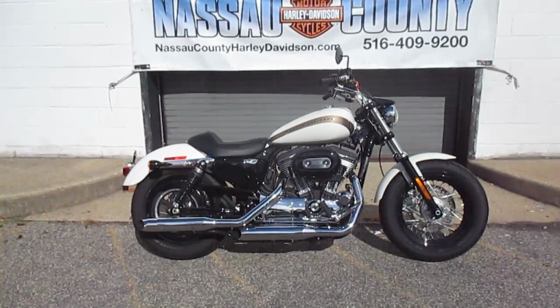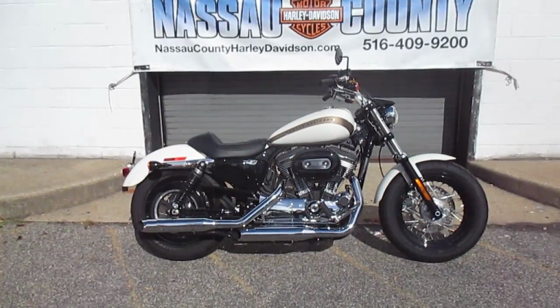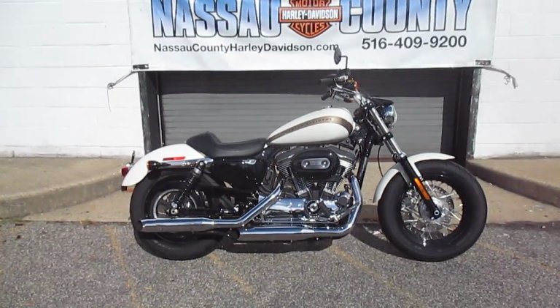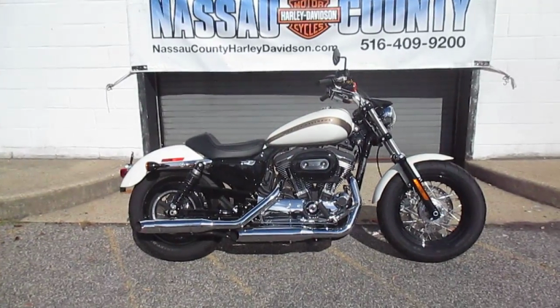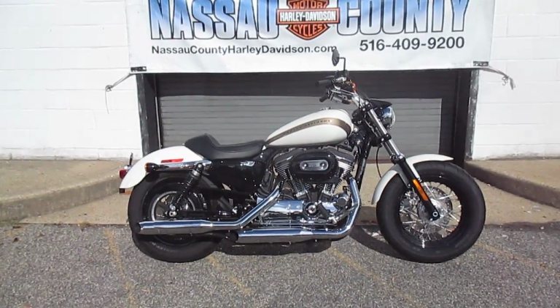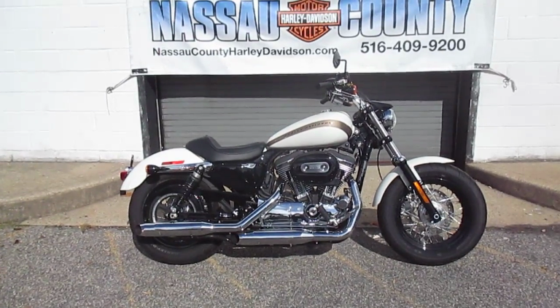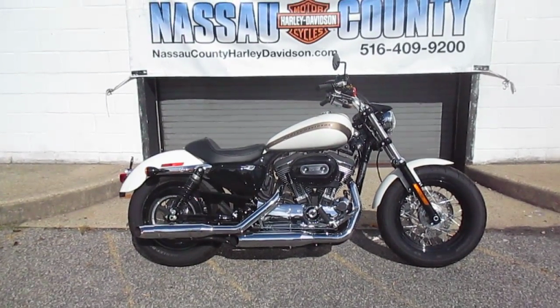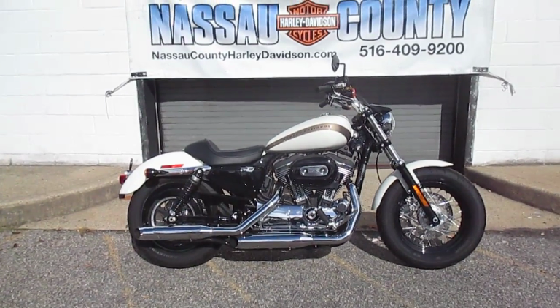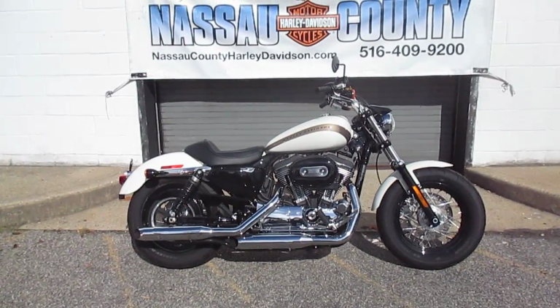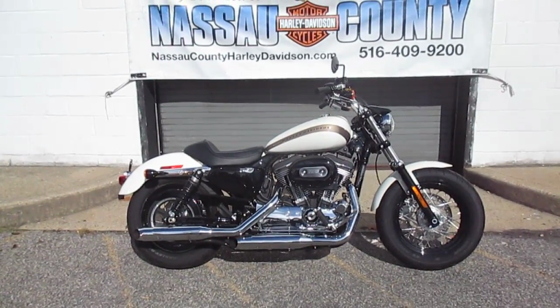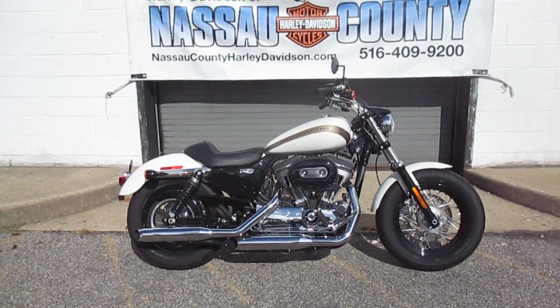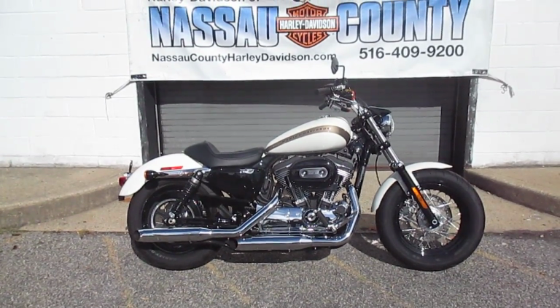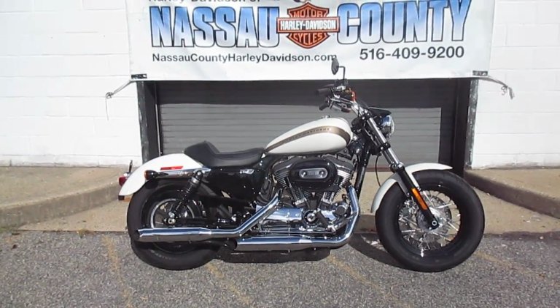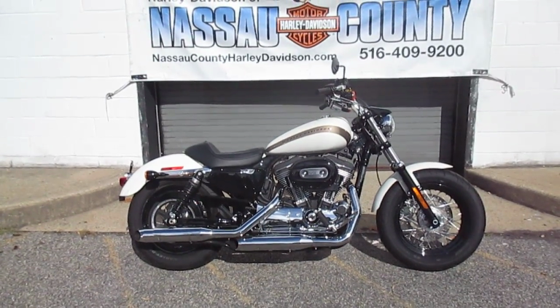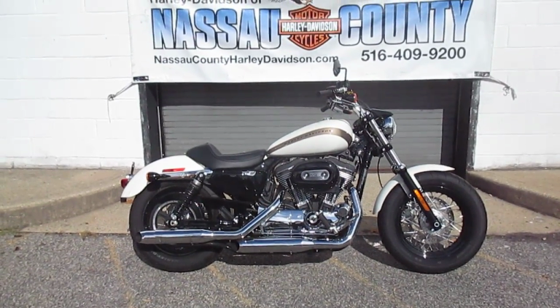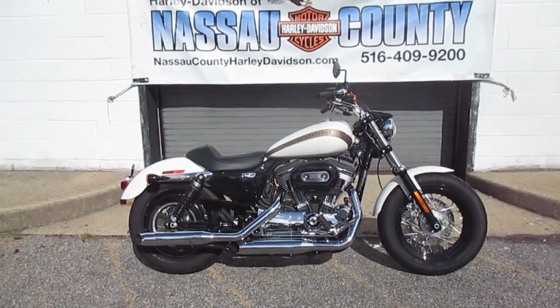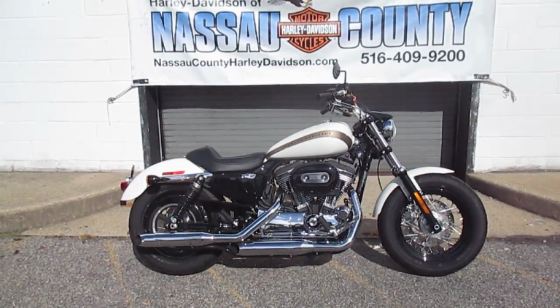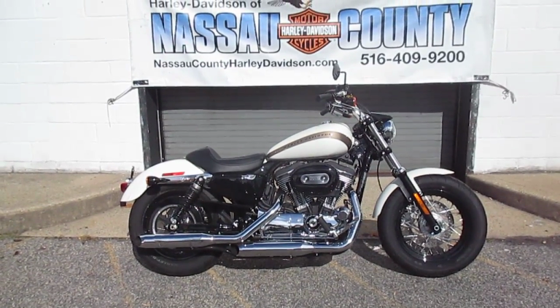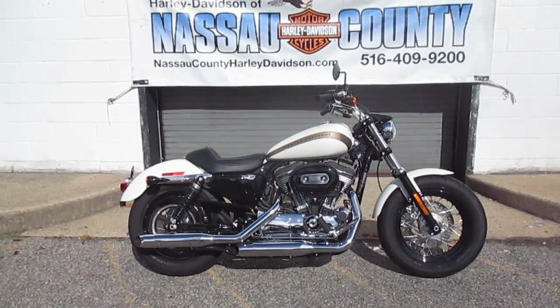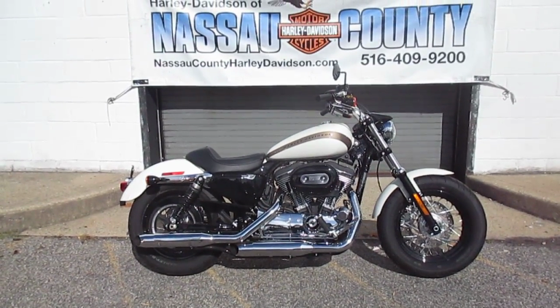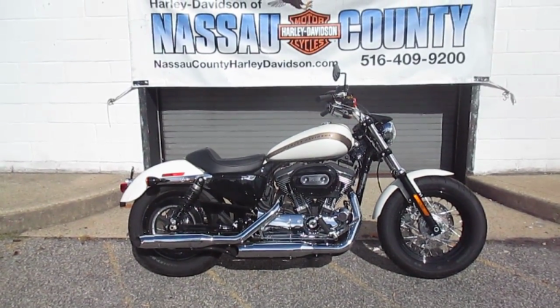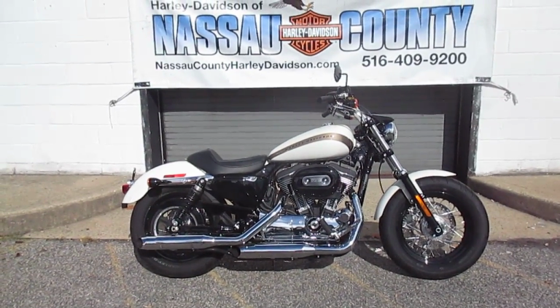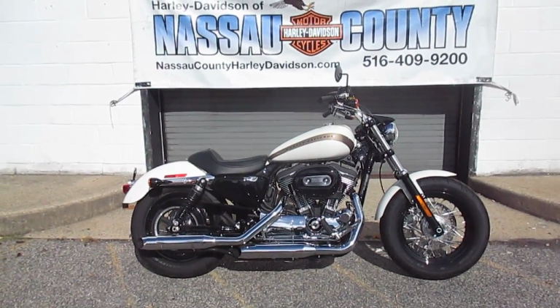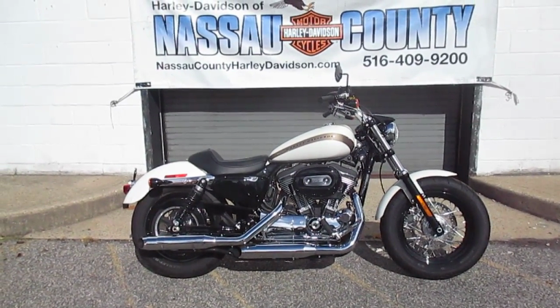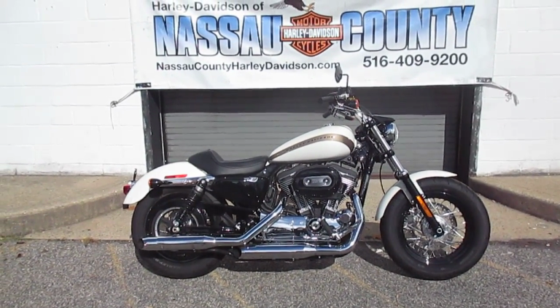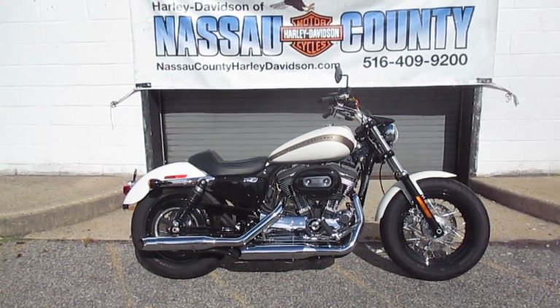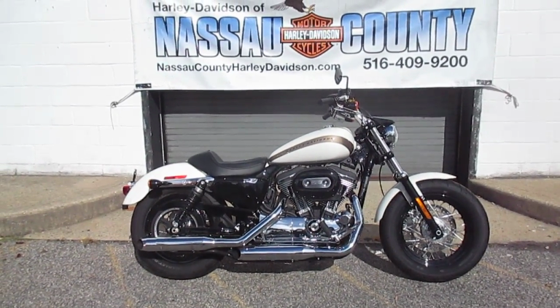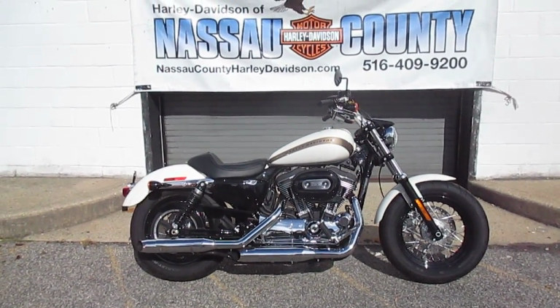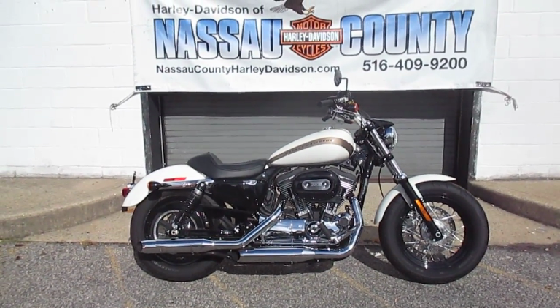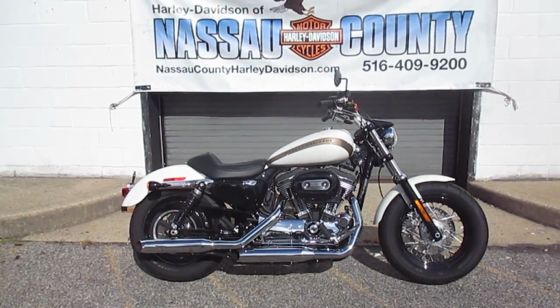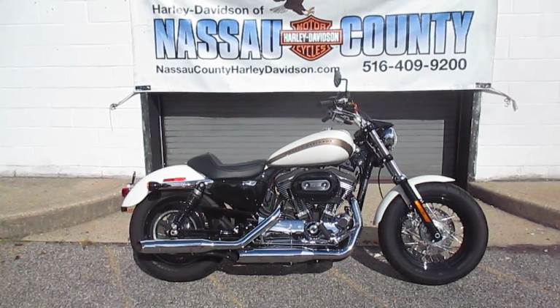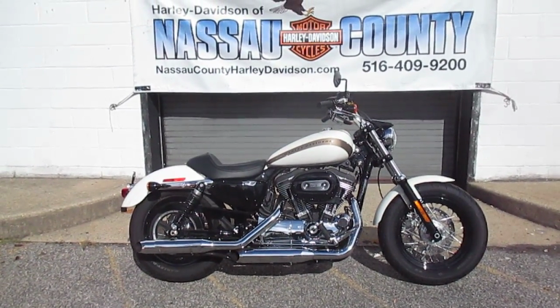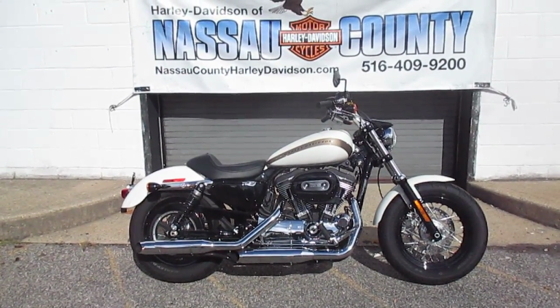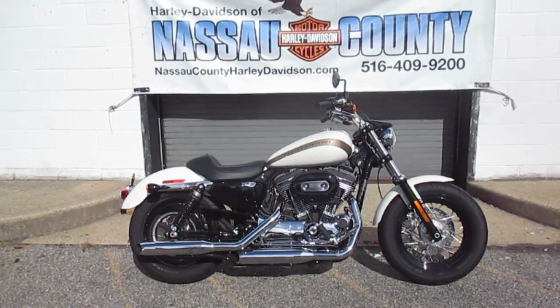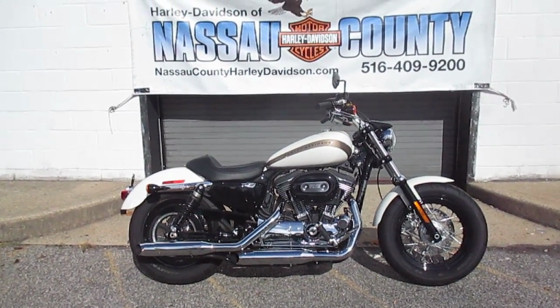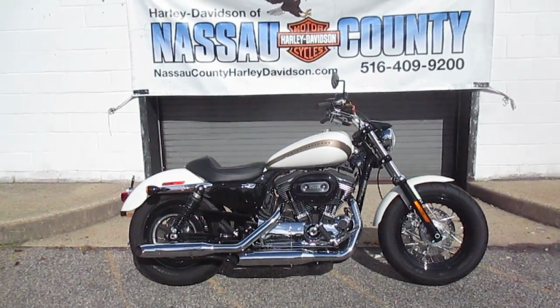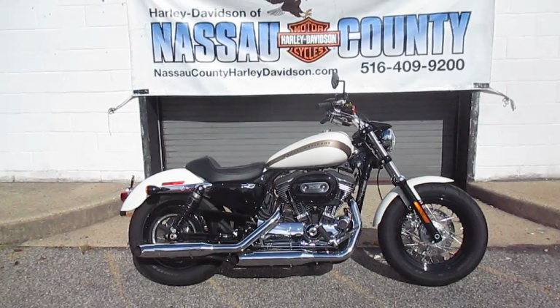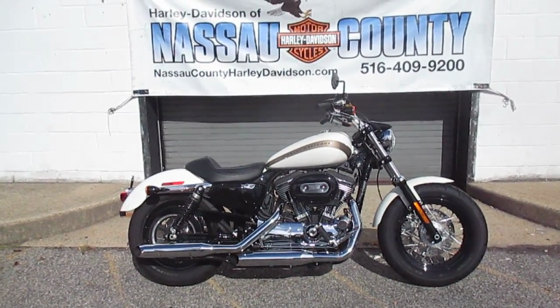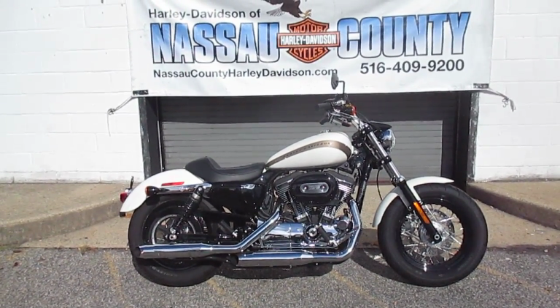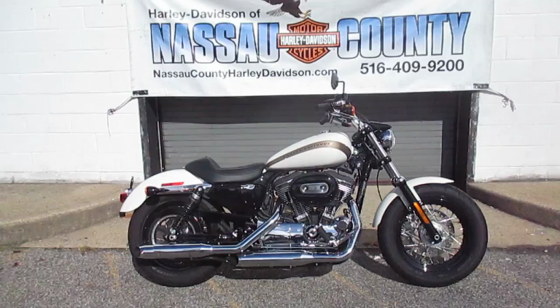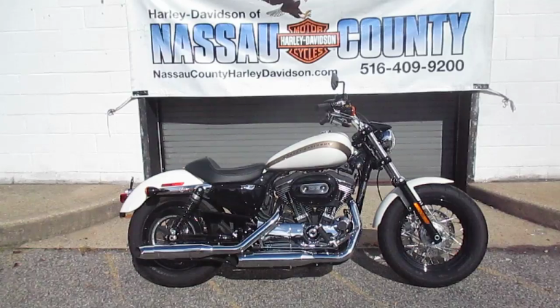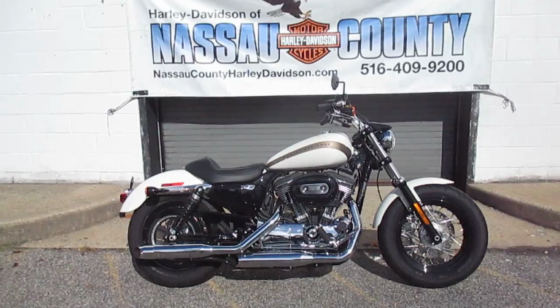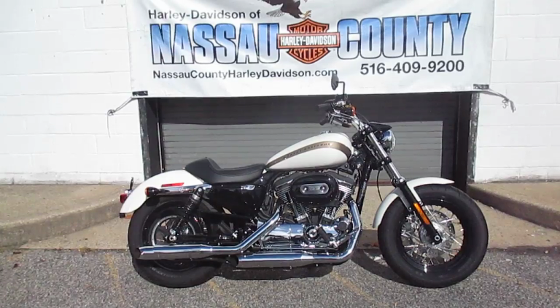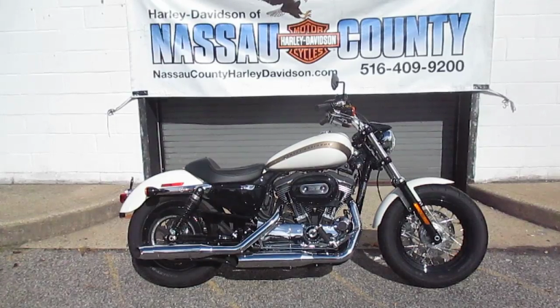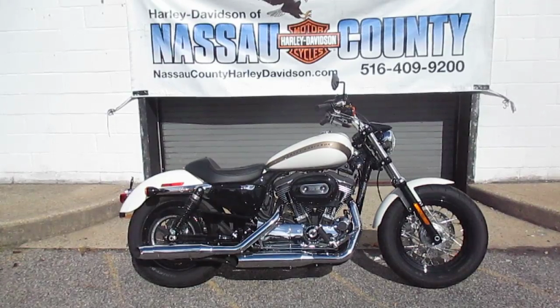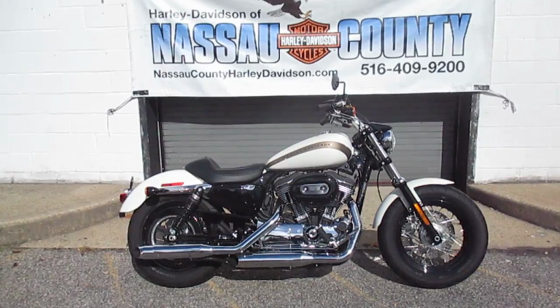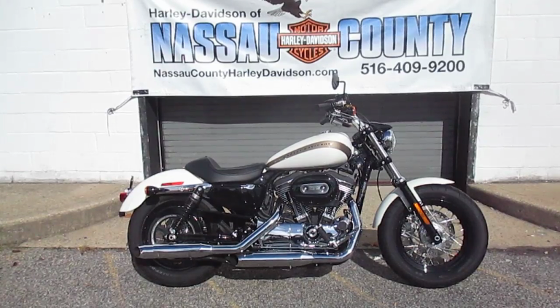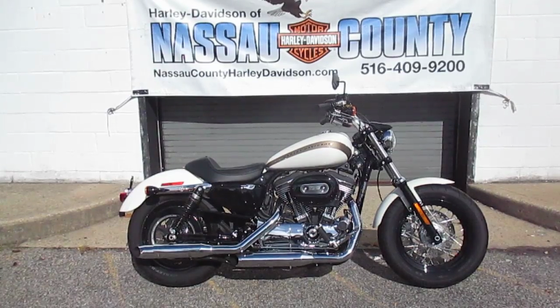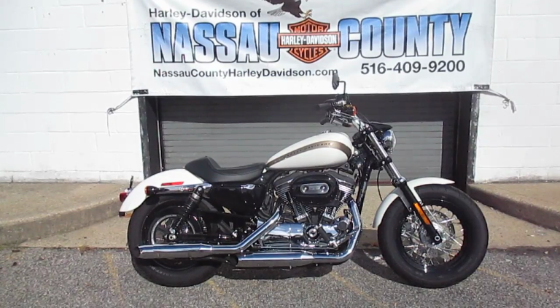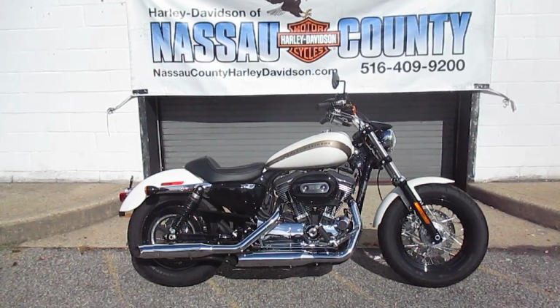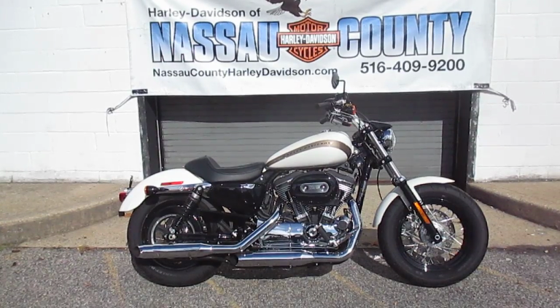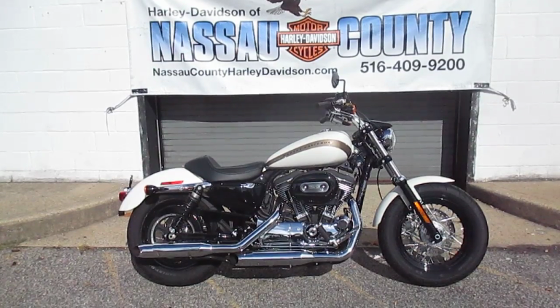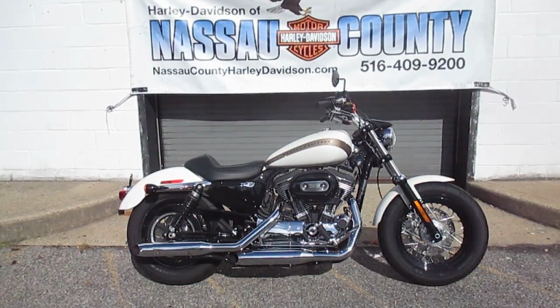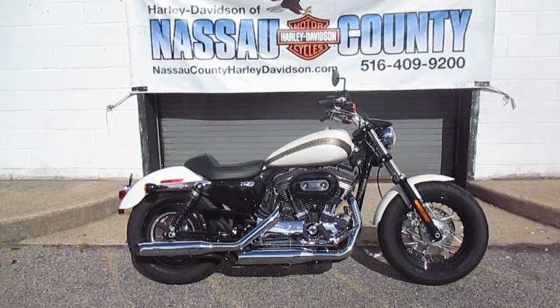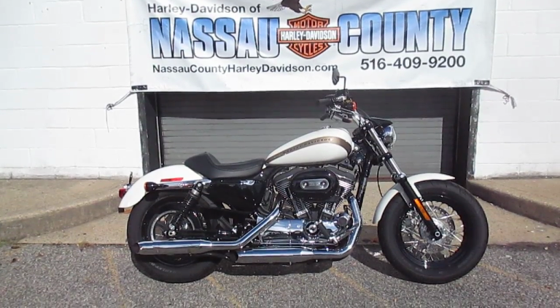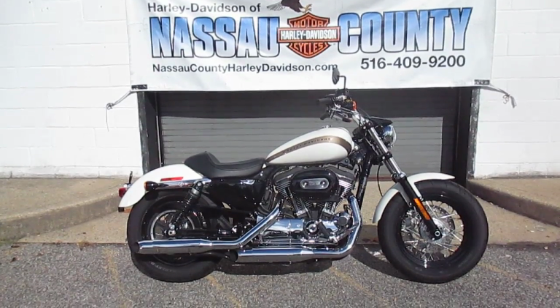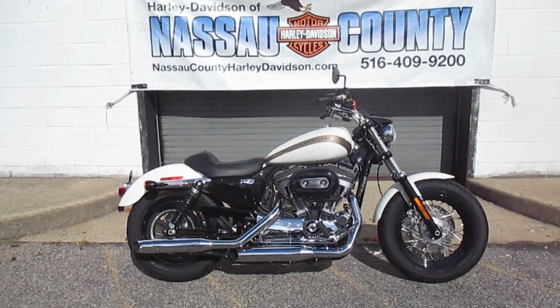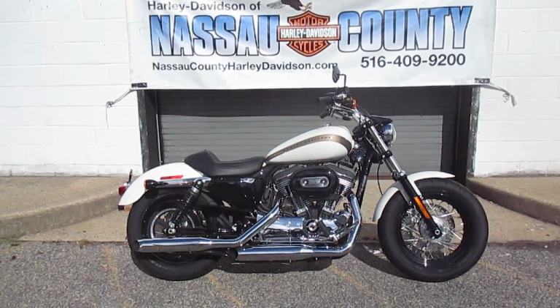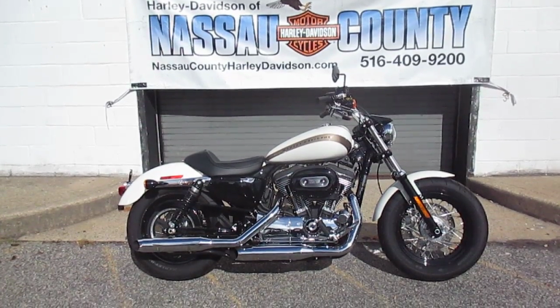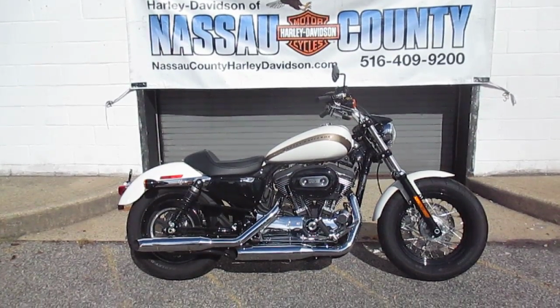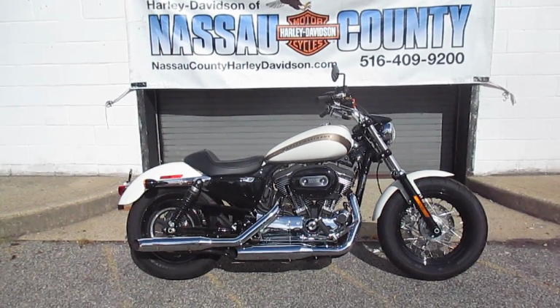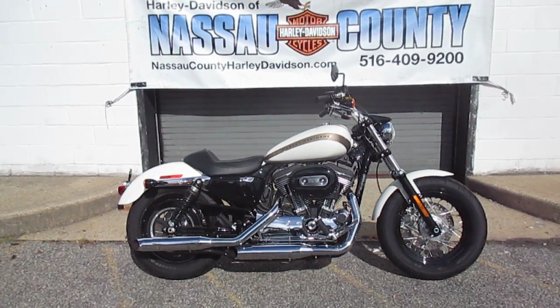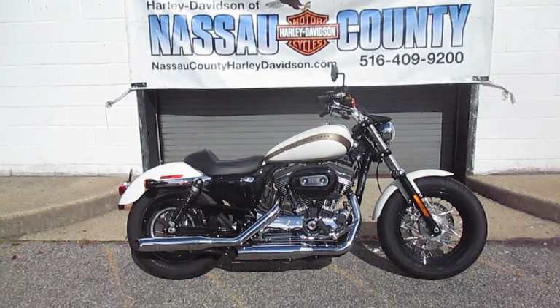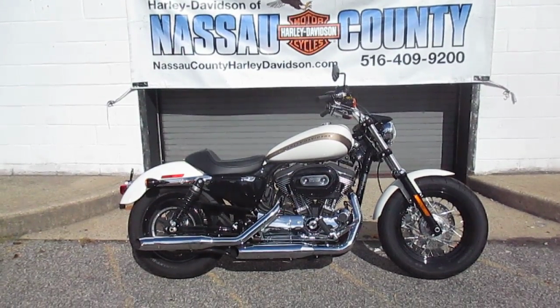Hello, where can you find the best selection of new and used Harley-Davidsons? I'll tell you where — Harley-Davidson of Nassau County in beautiful Belmore, New York.